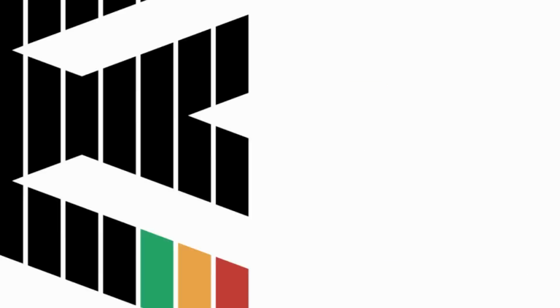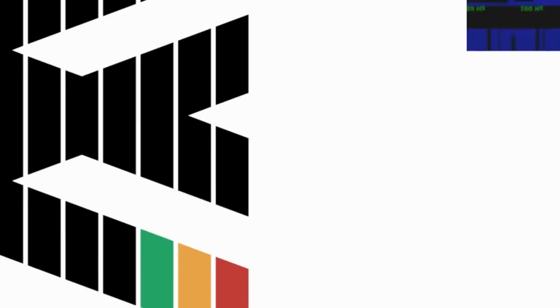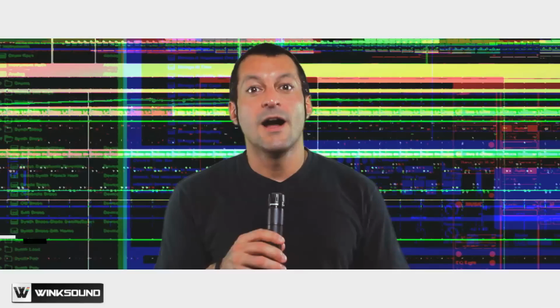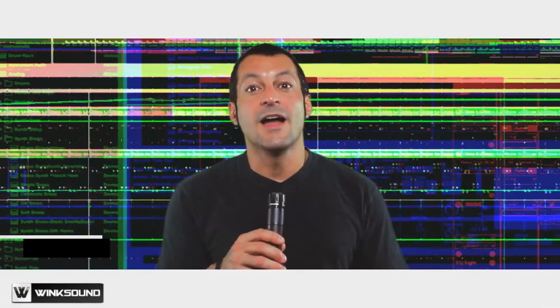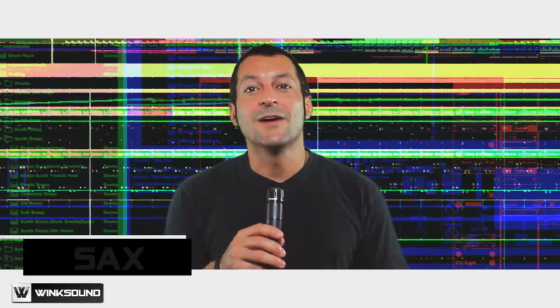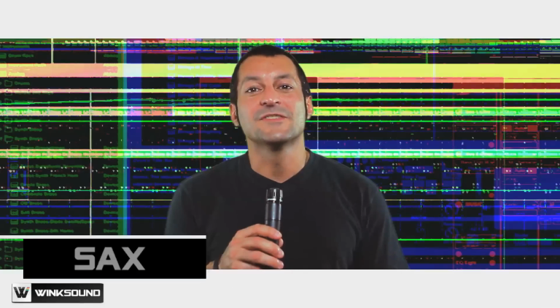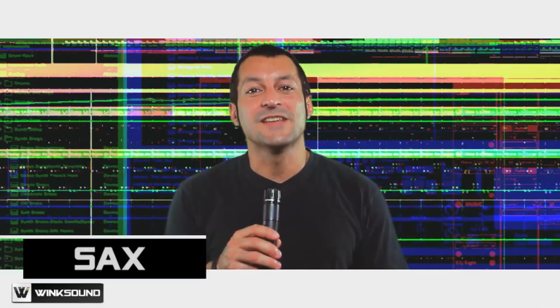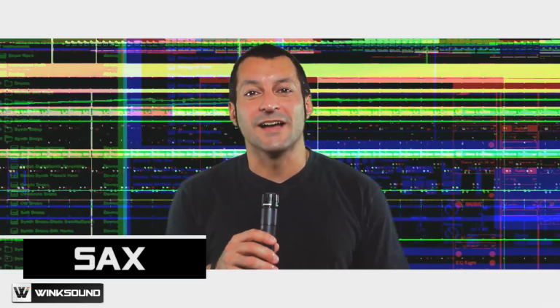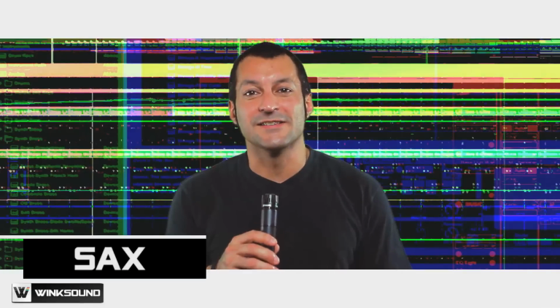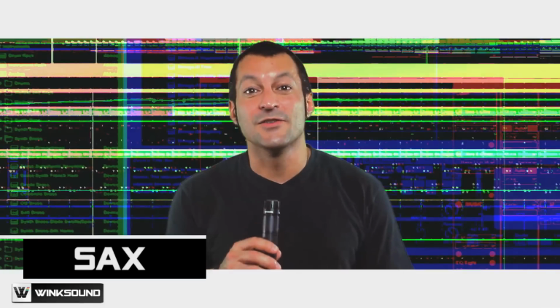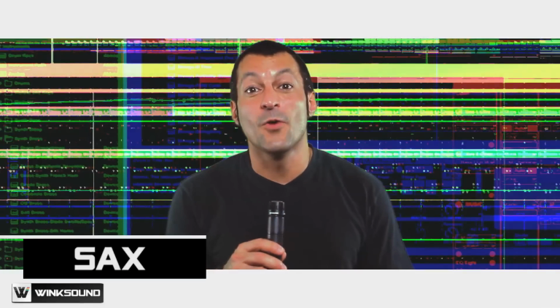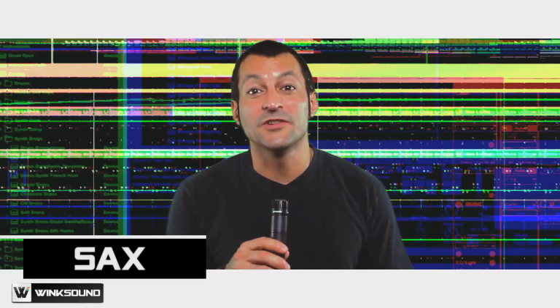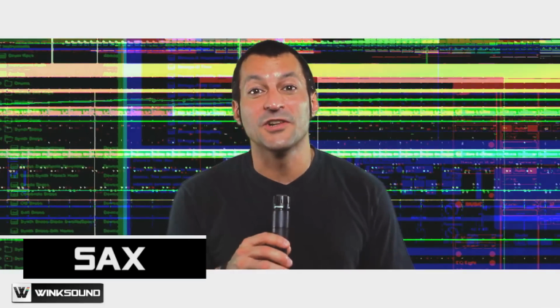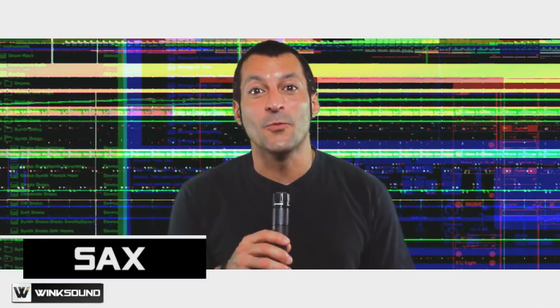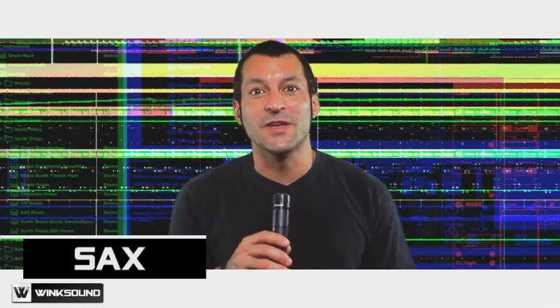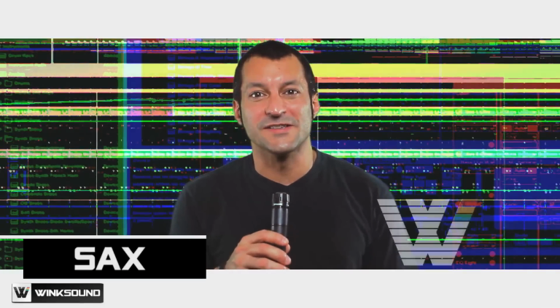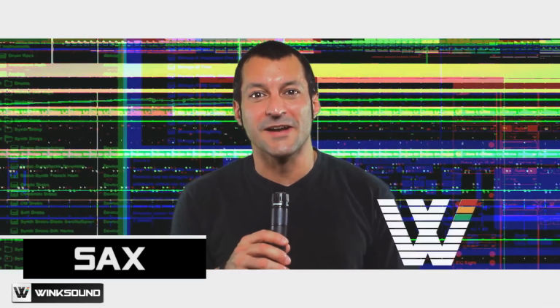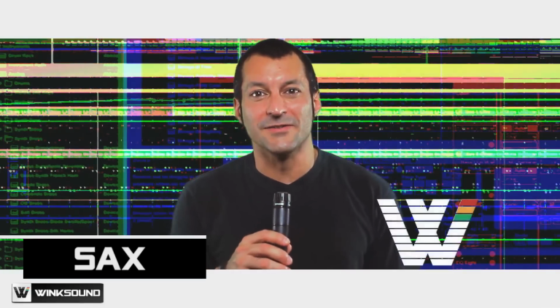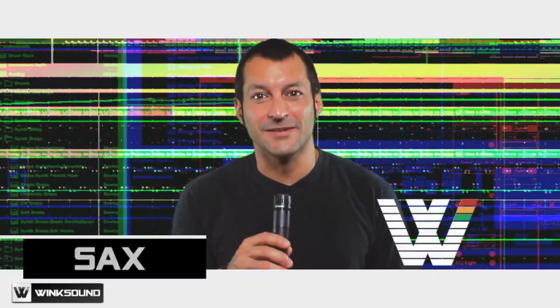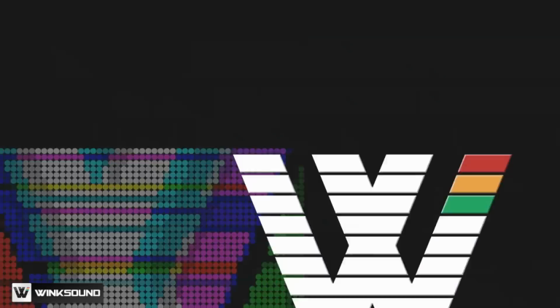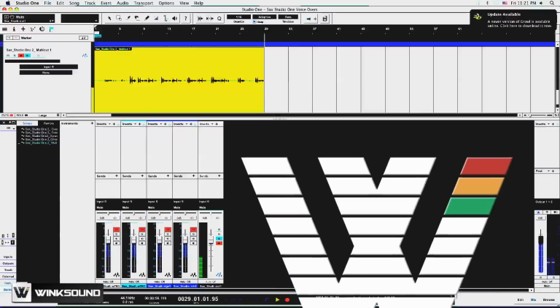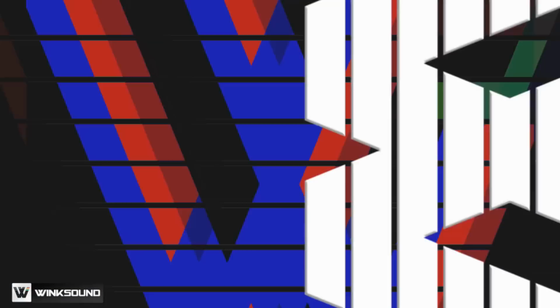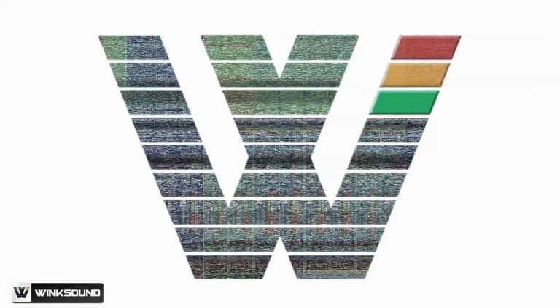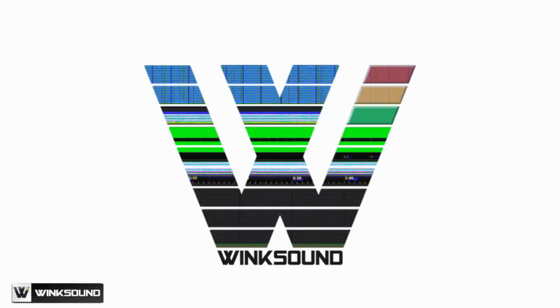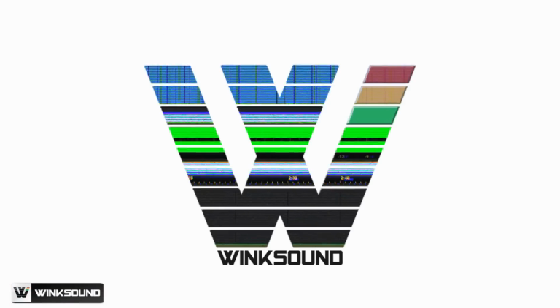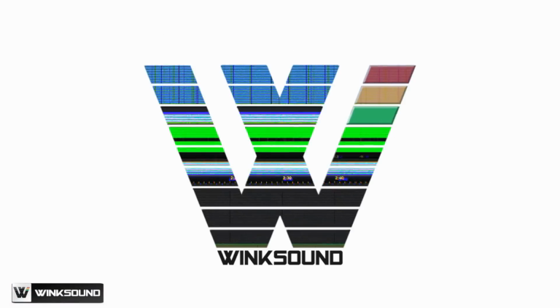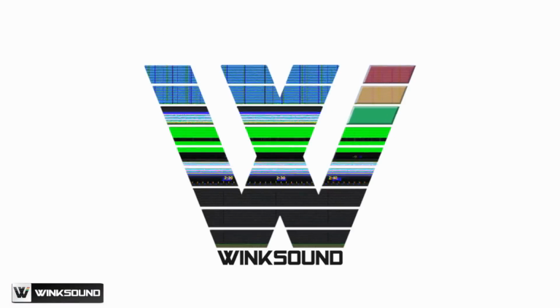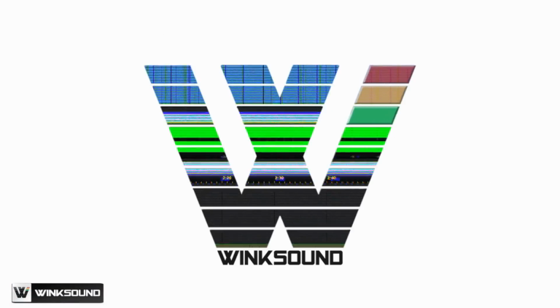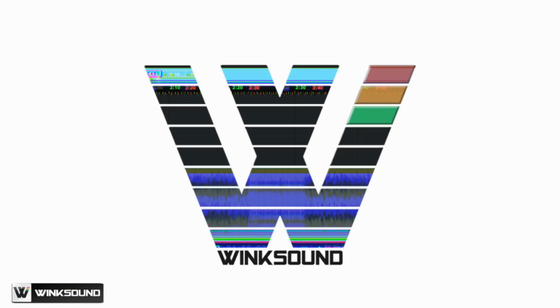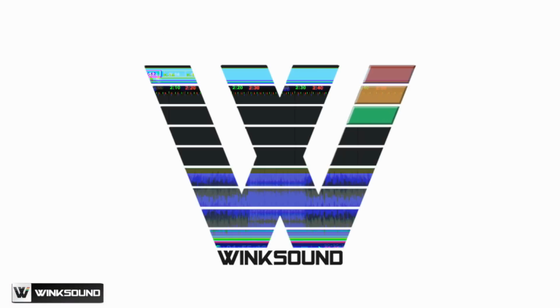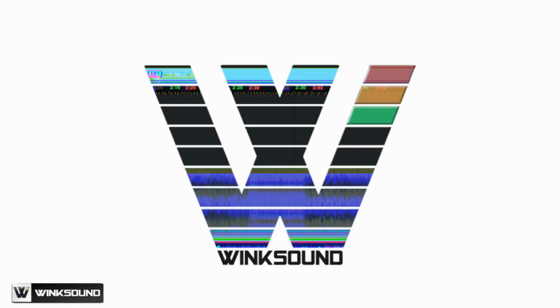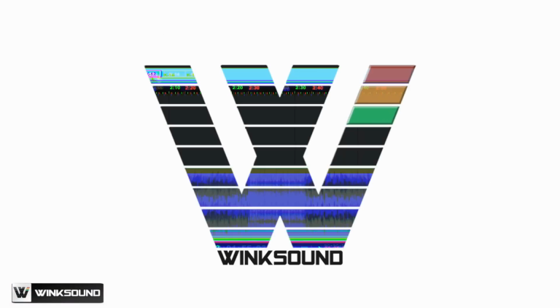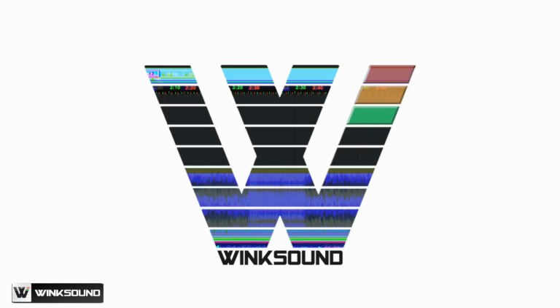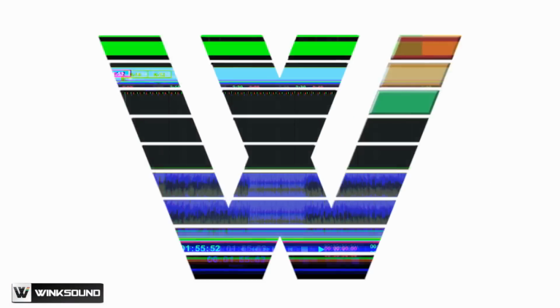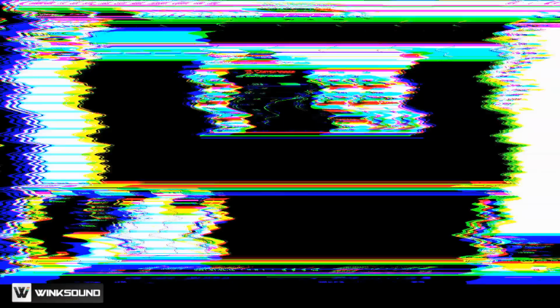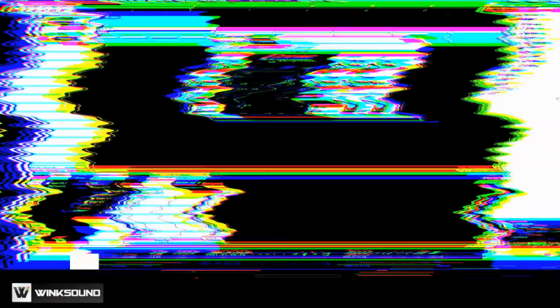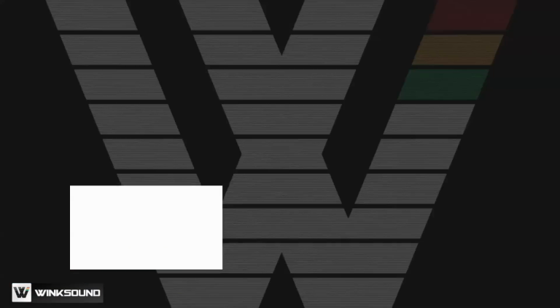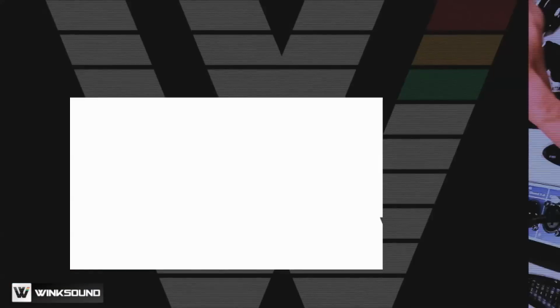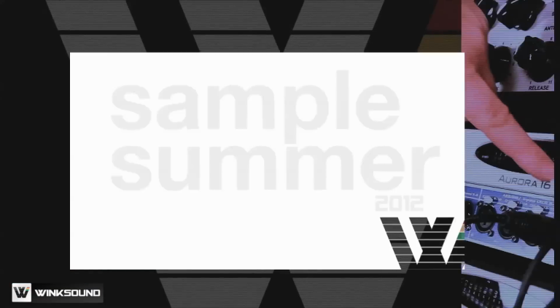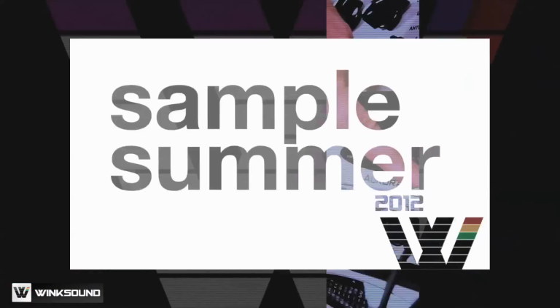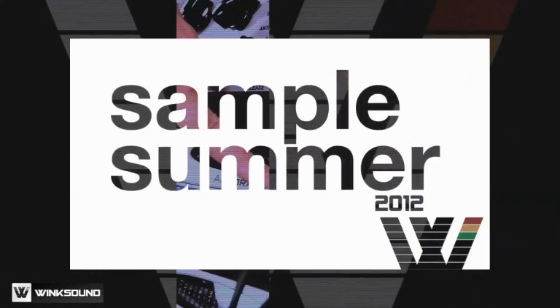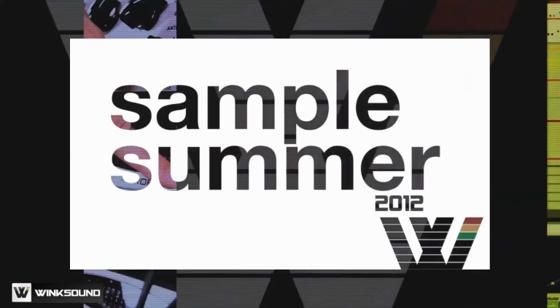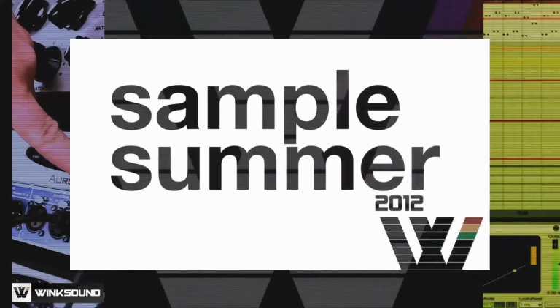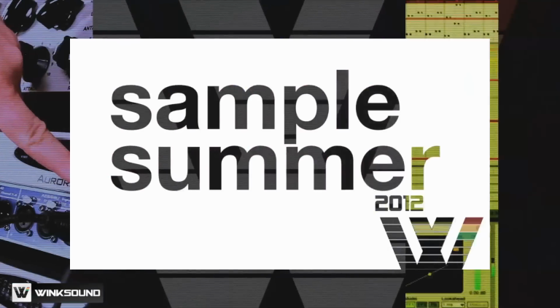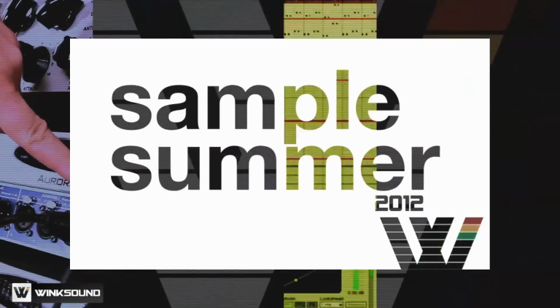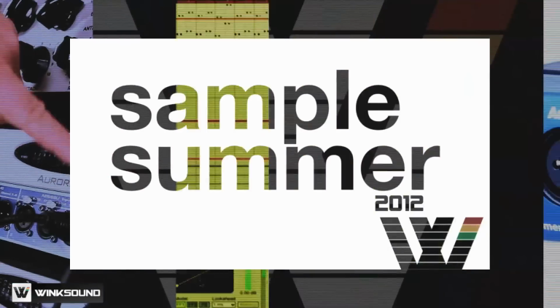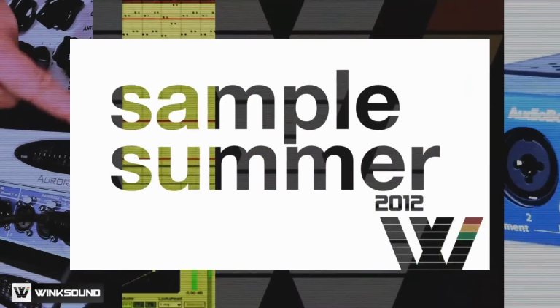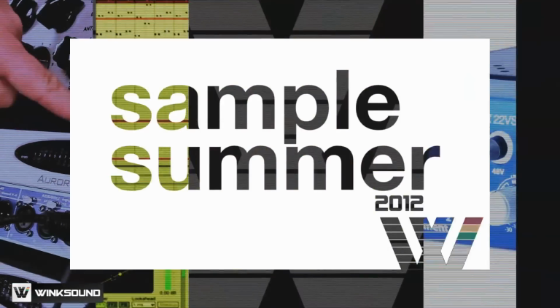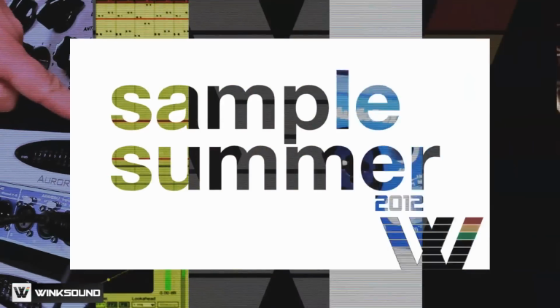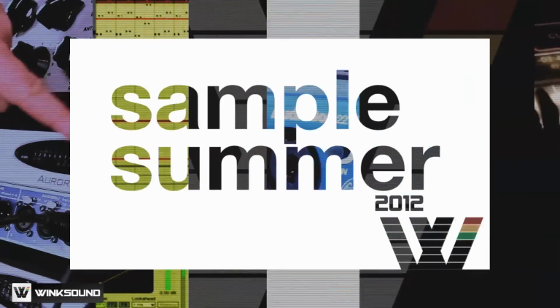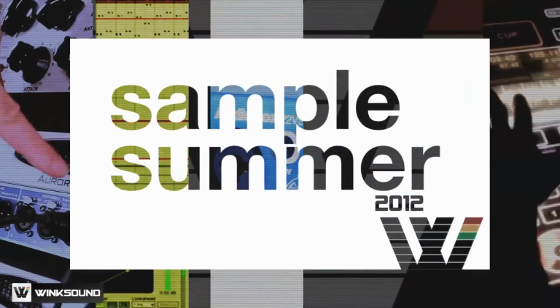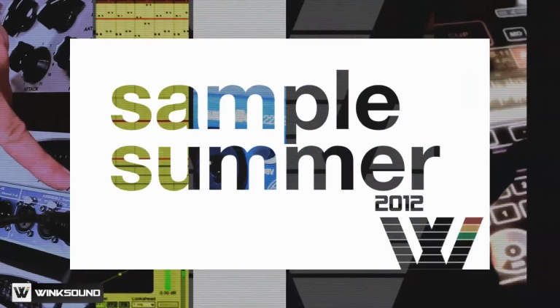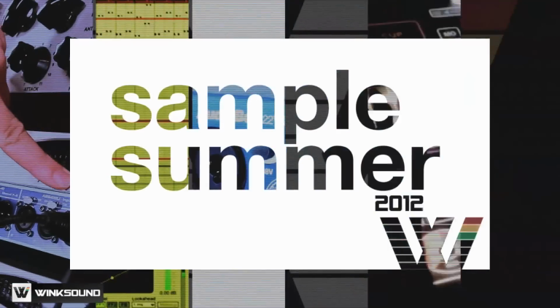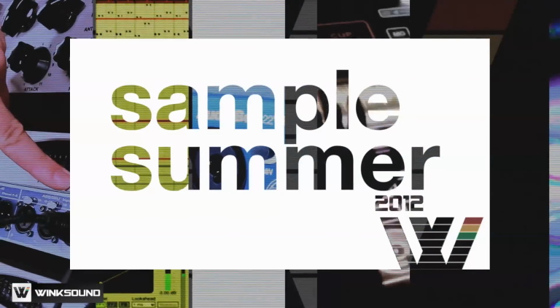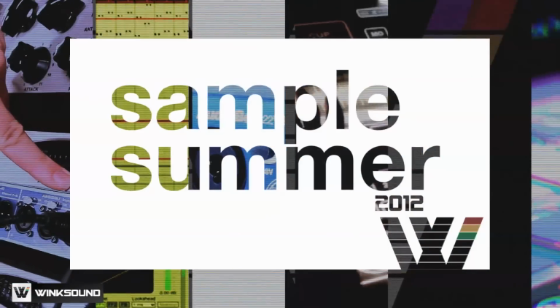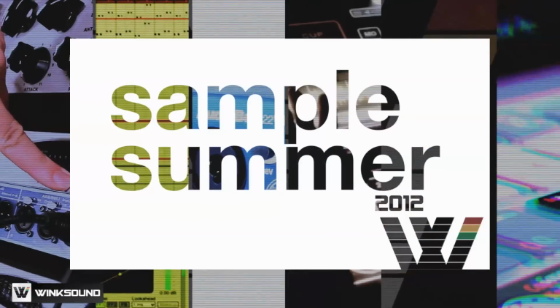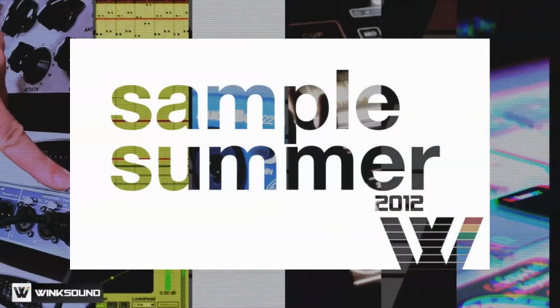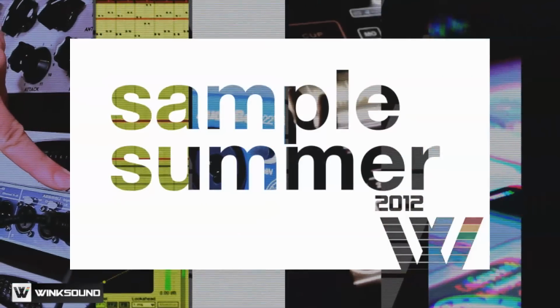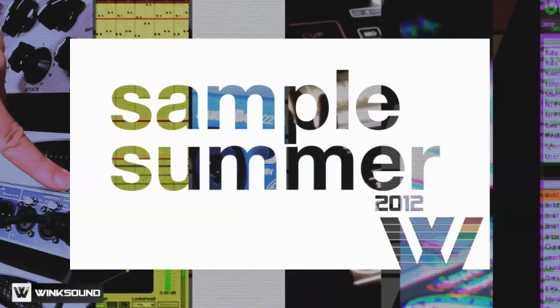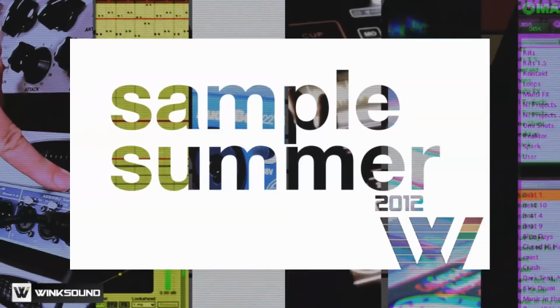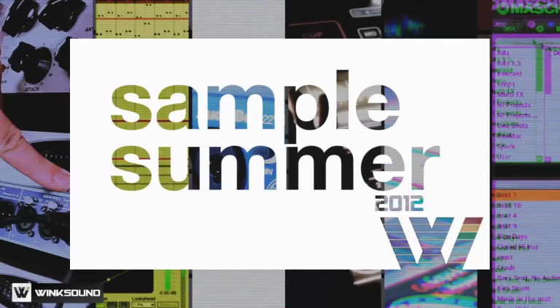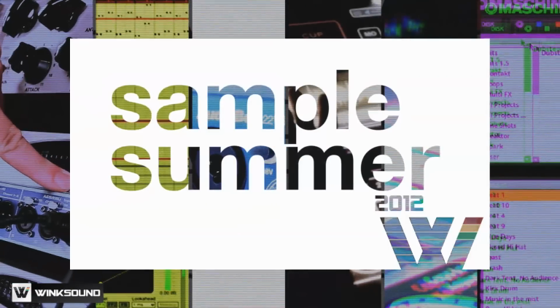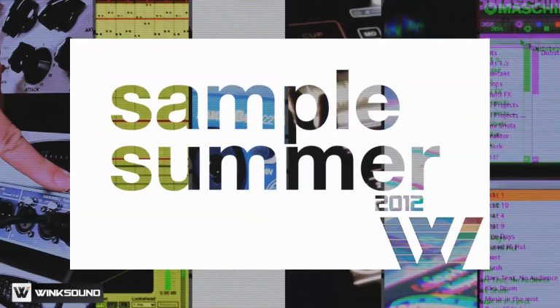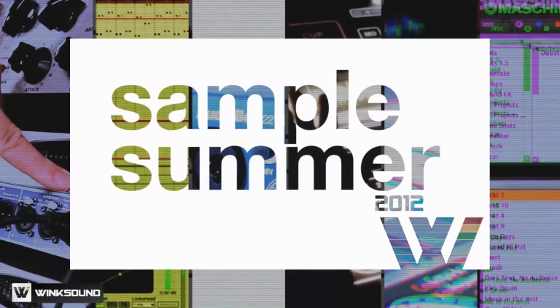Hi, I'm Saxx and you're watching WinxSound. All summer long, WinxSound will be sampling the best of audio technology, with weekly giveaways and video releases.